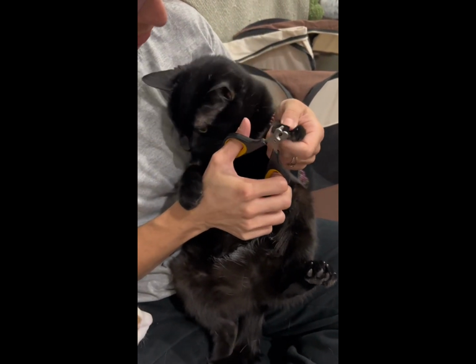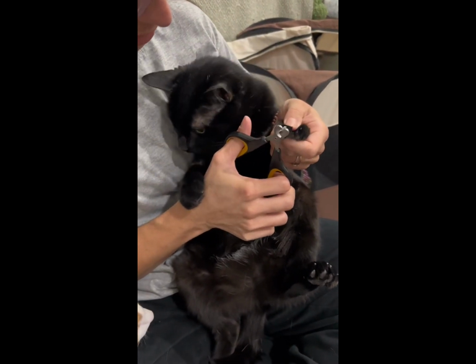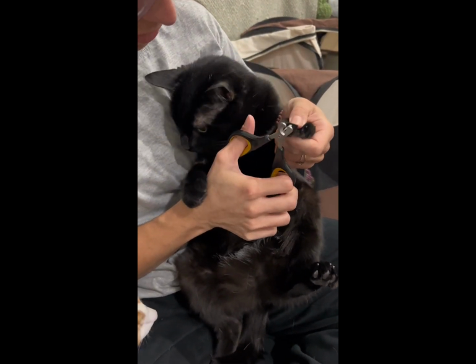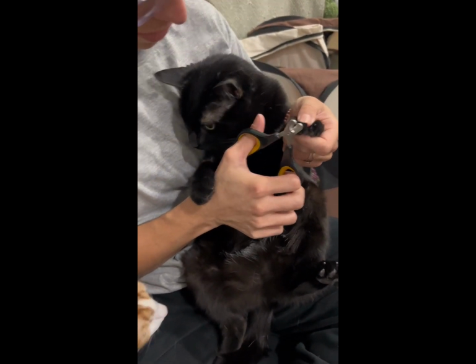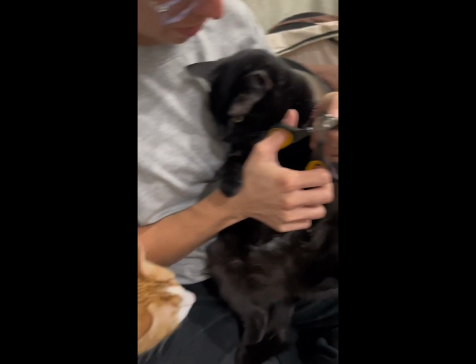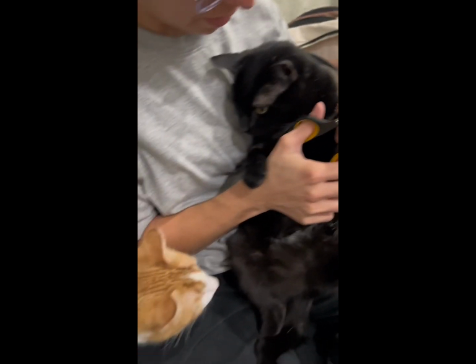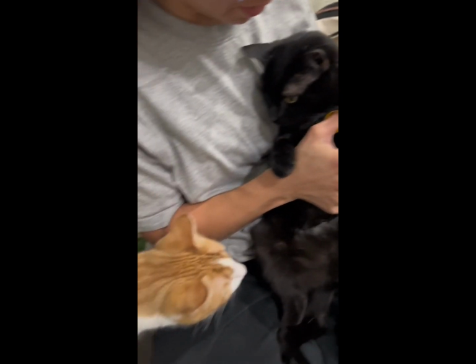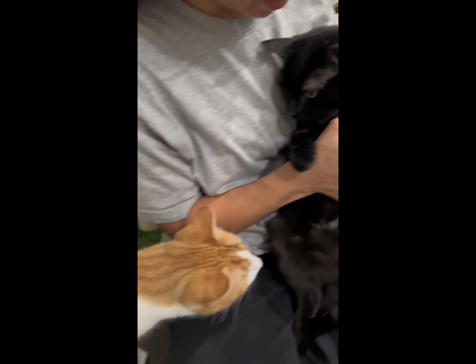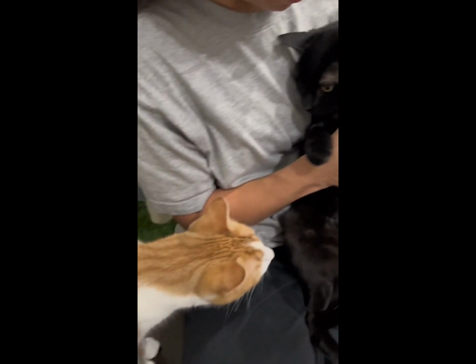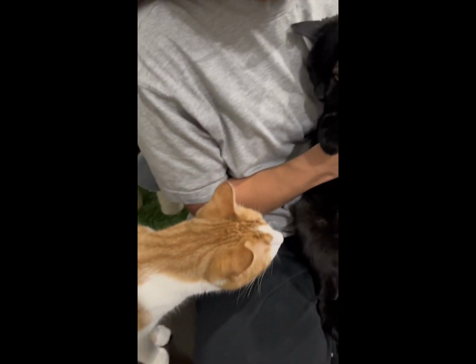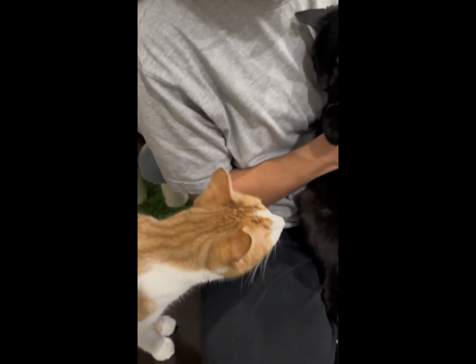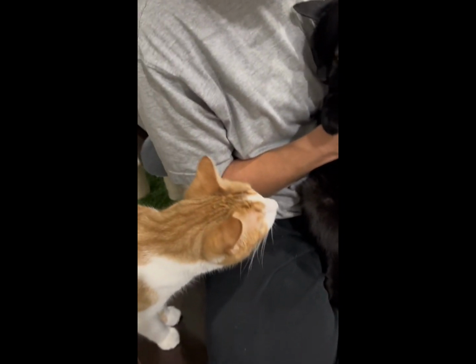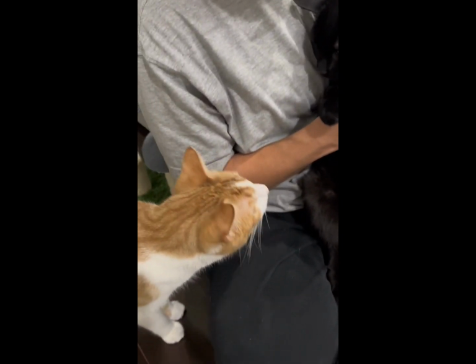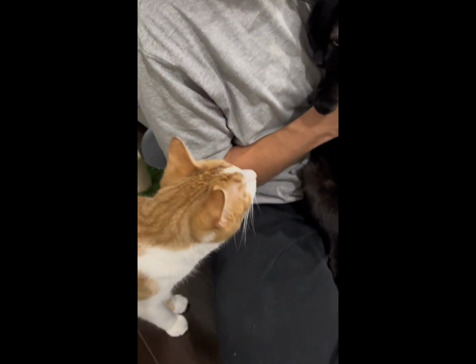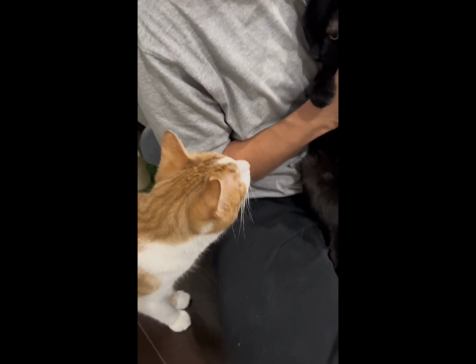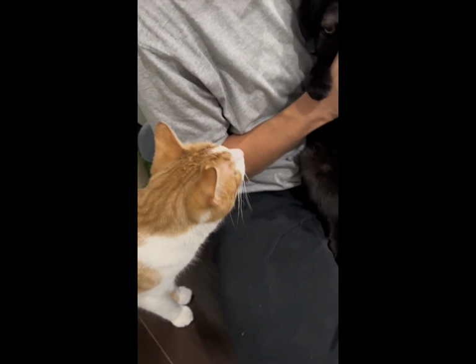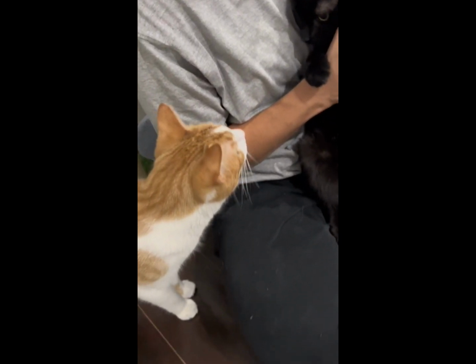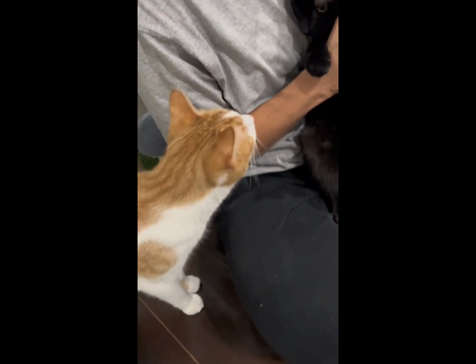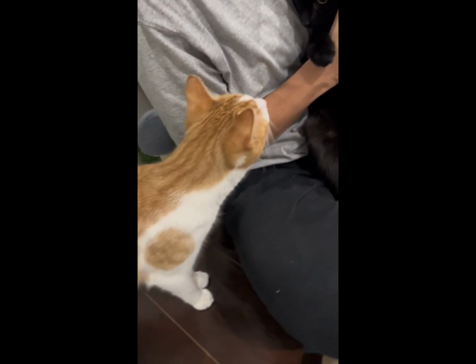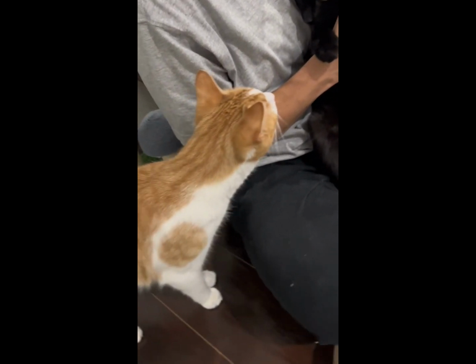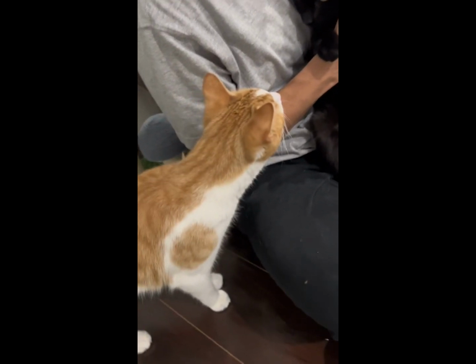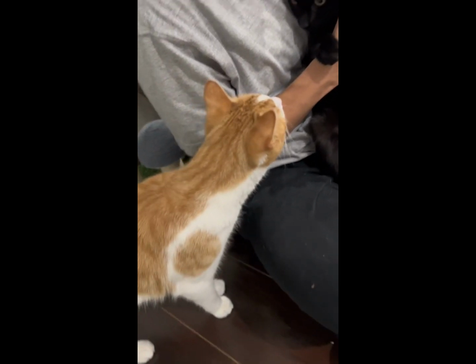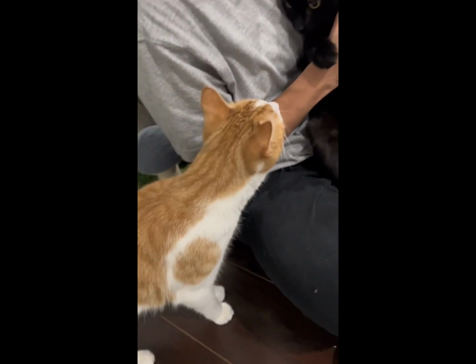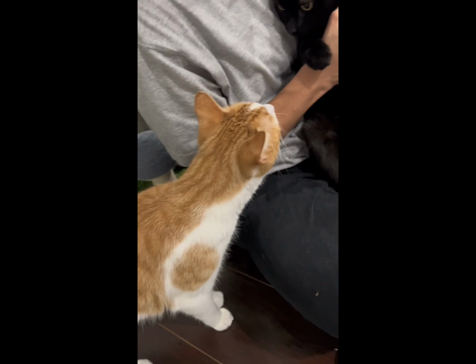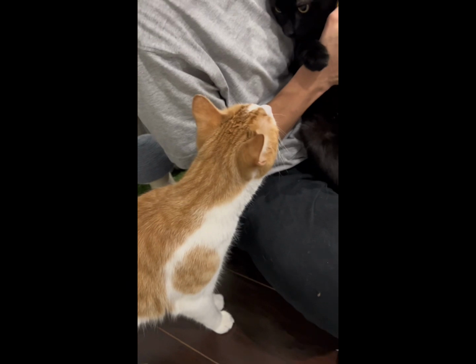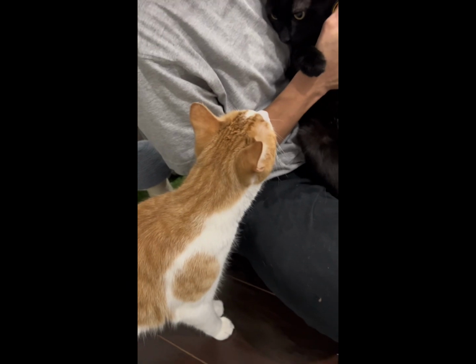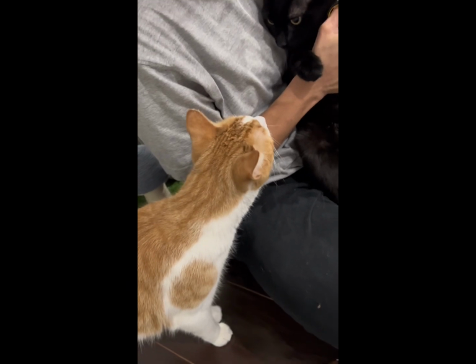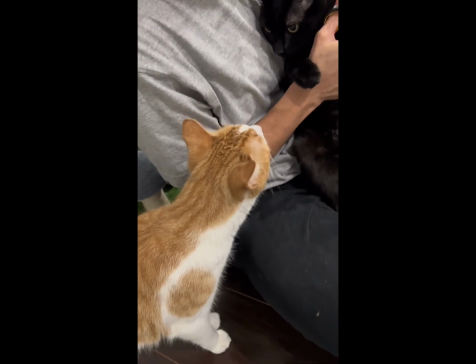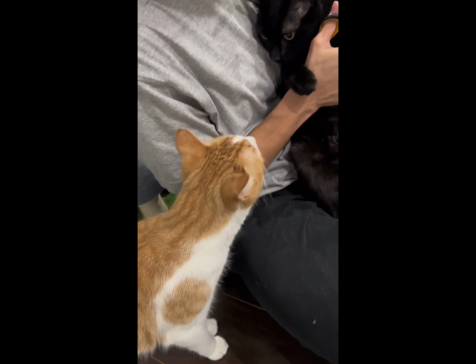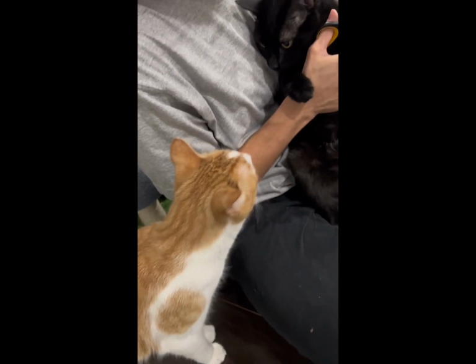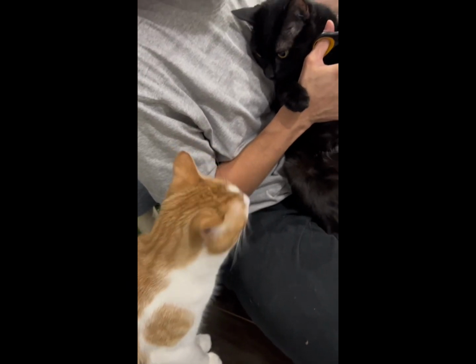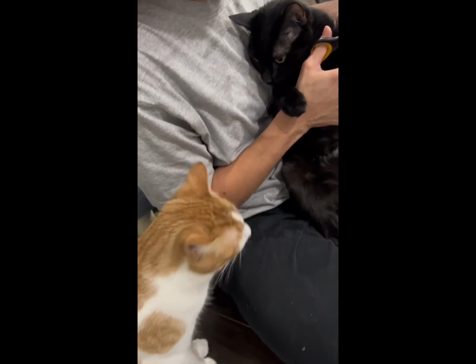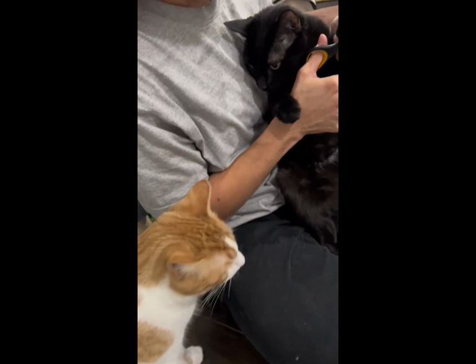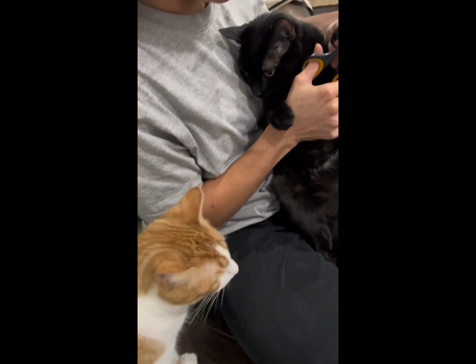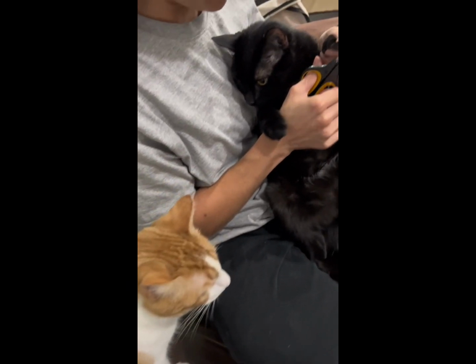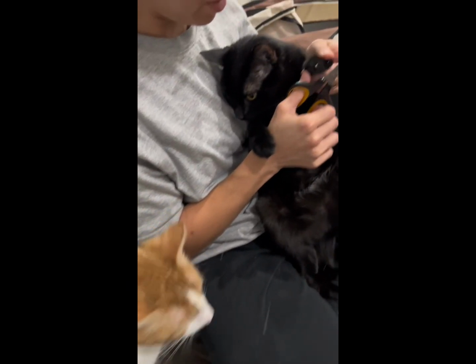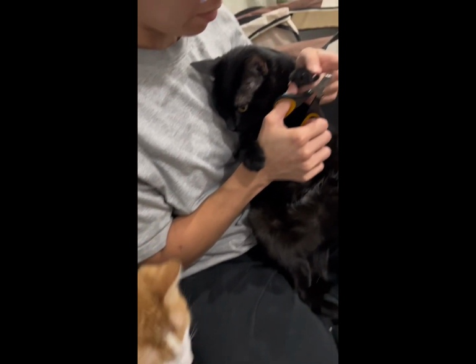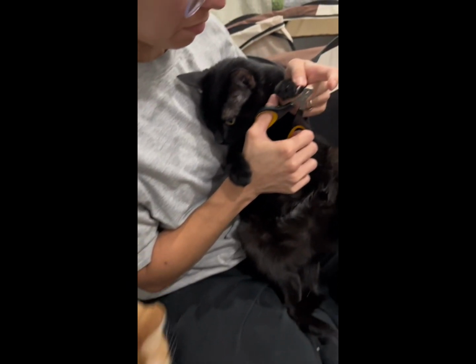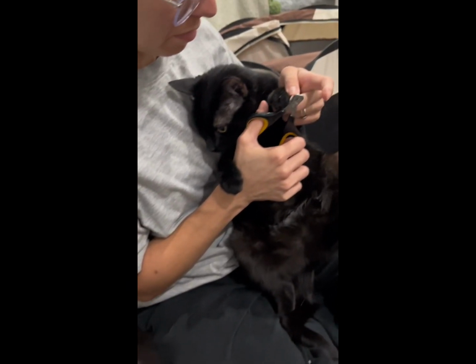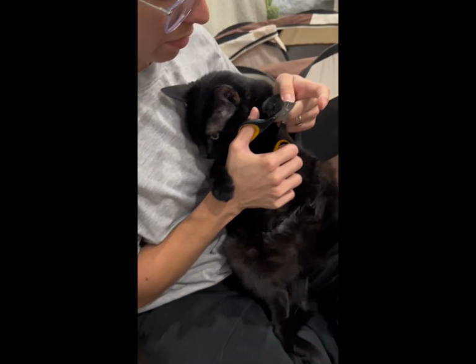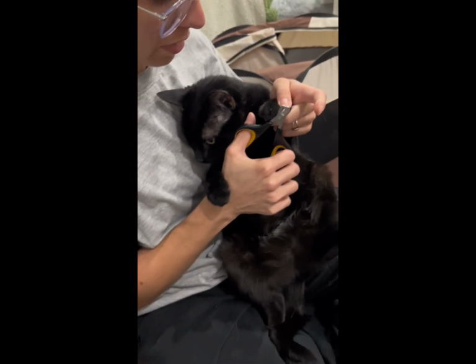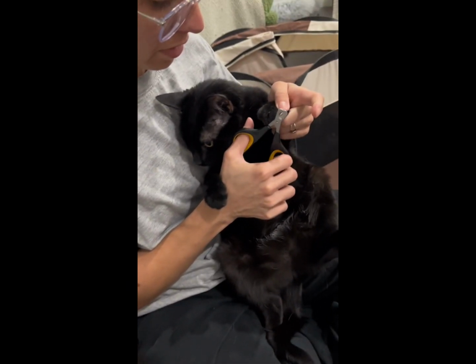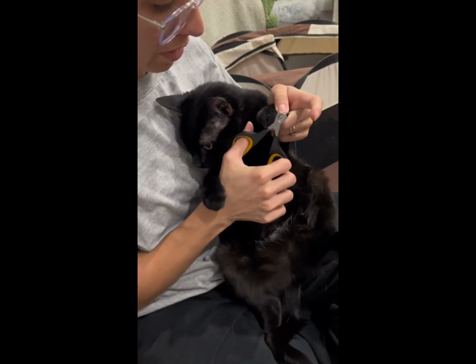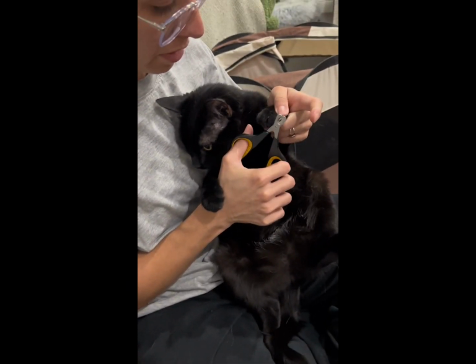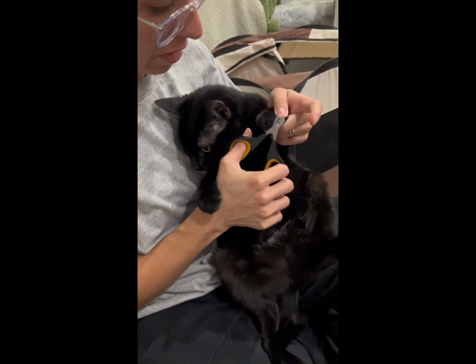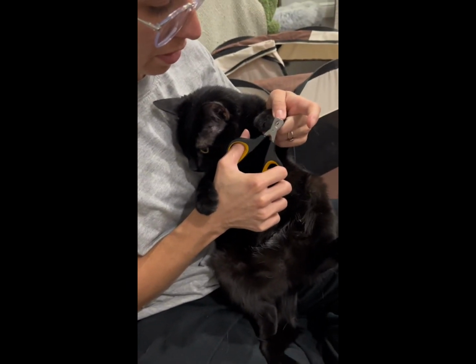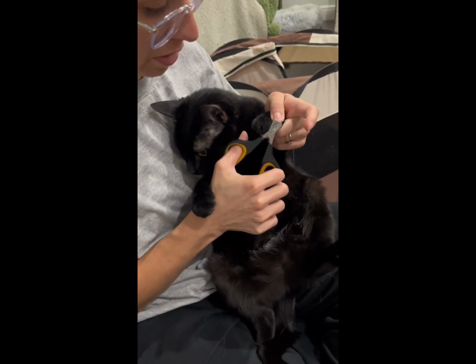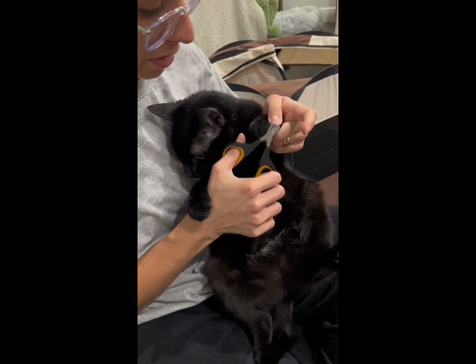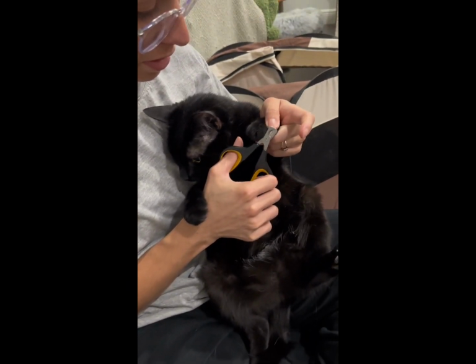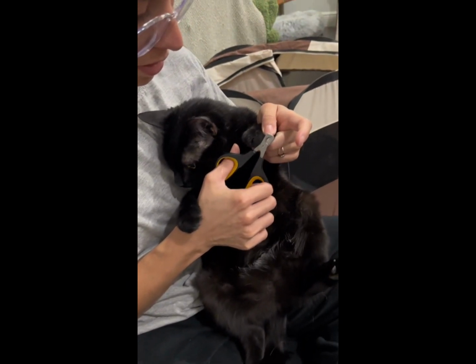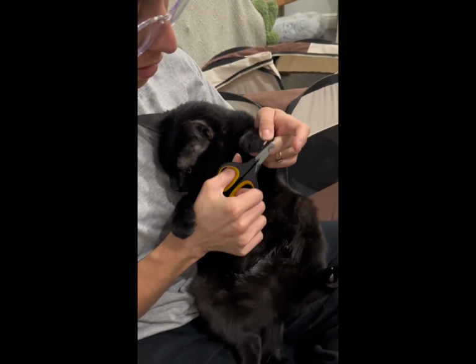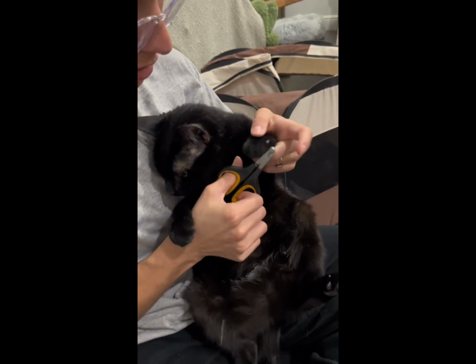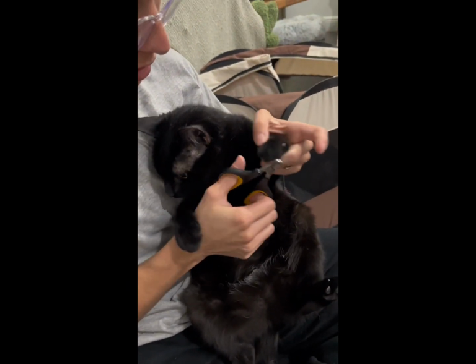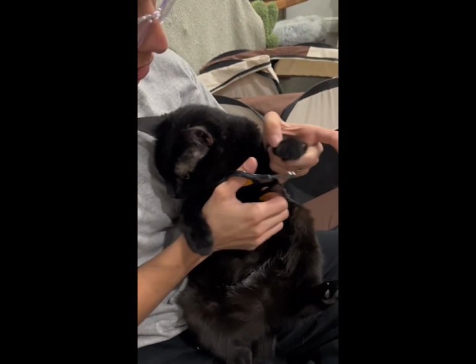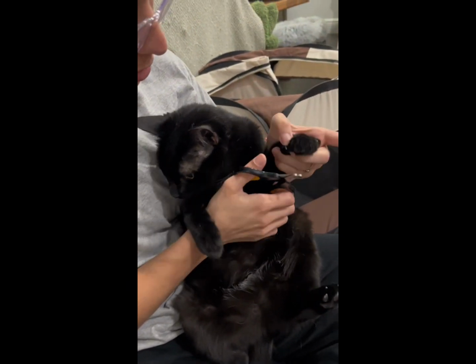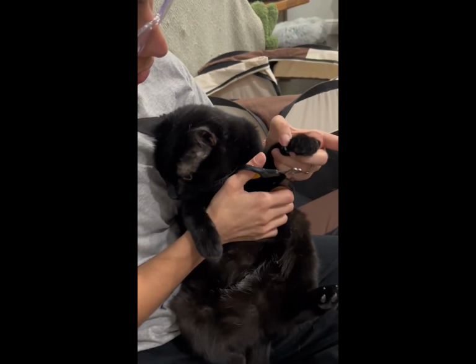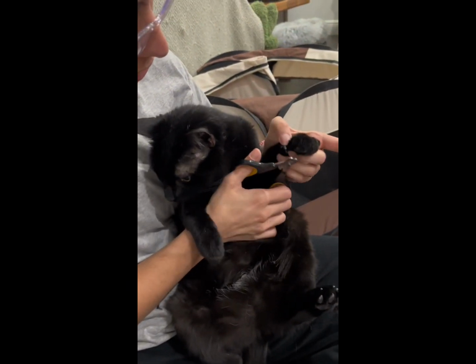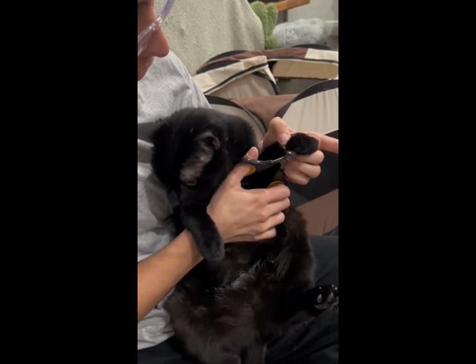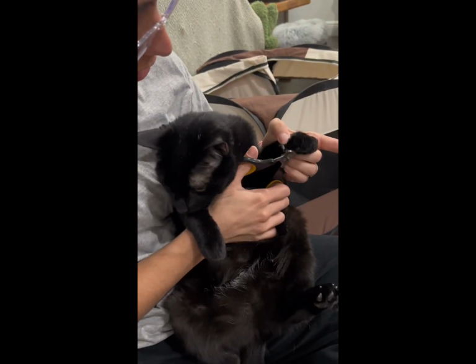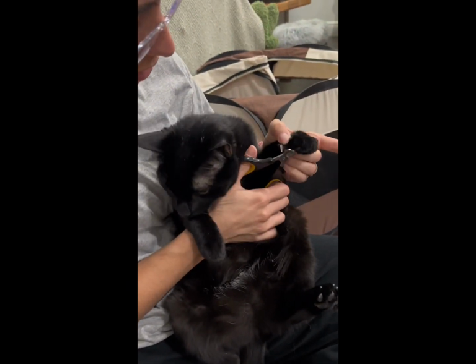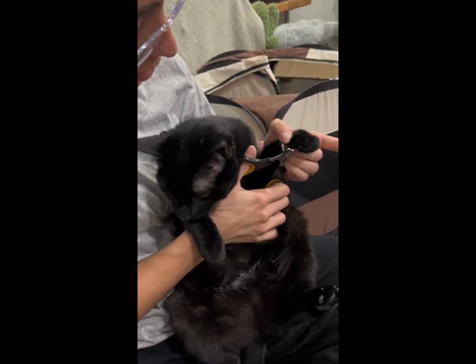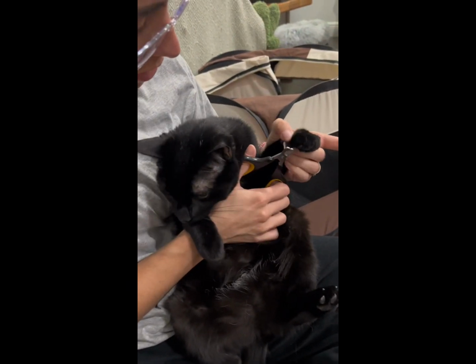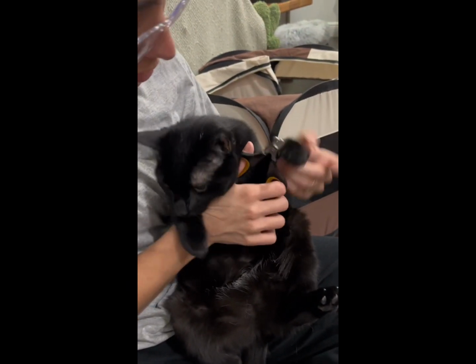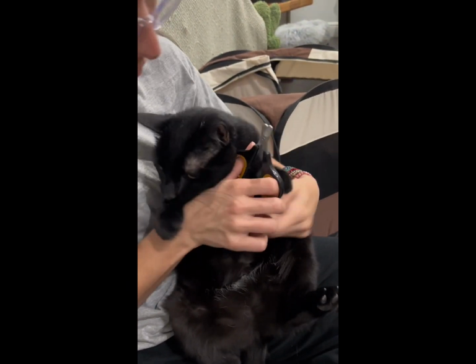She does very well — it's just about finding her sweet spot, like we did here.